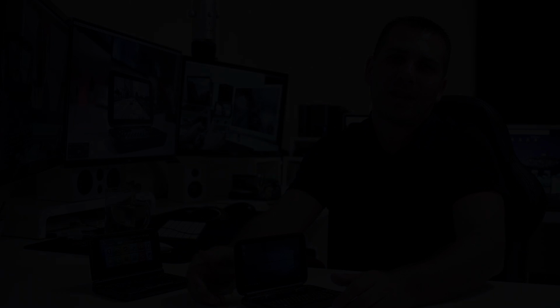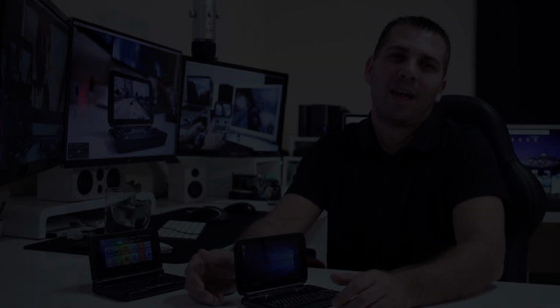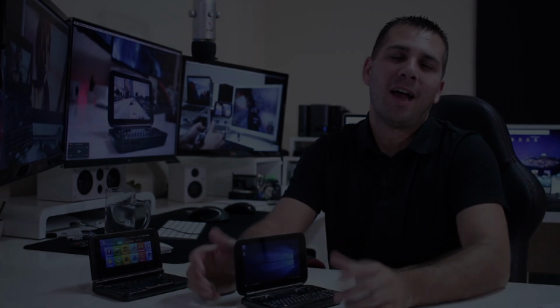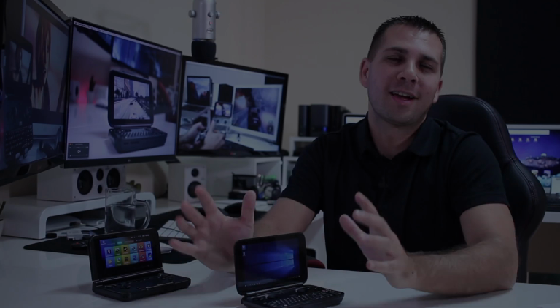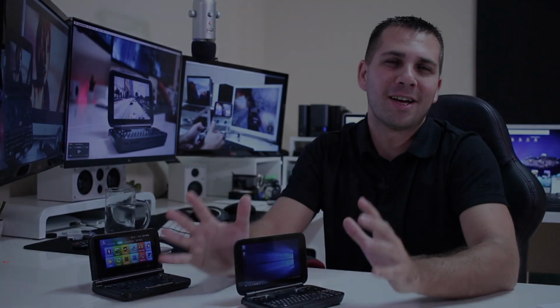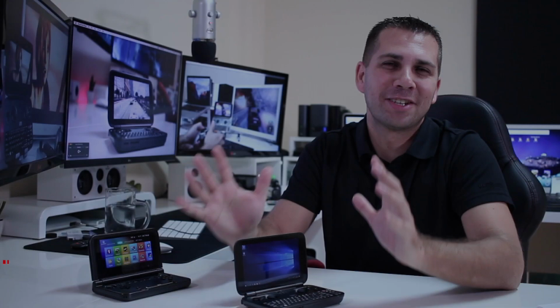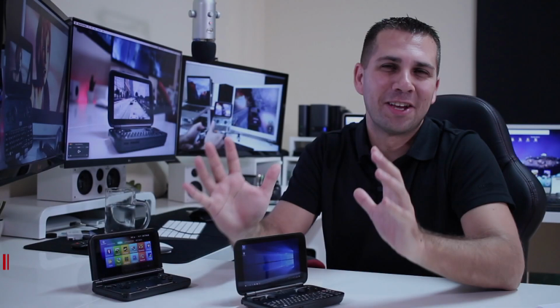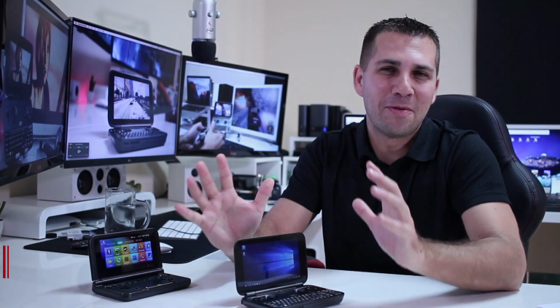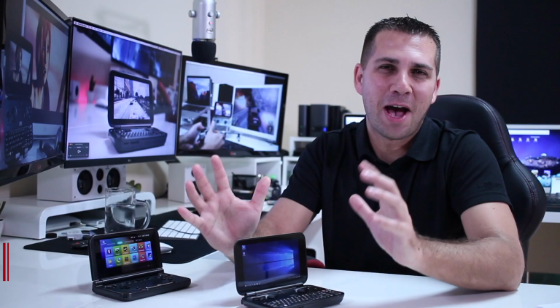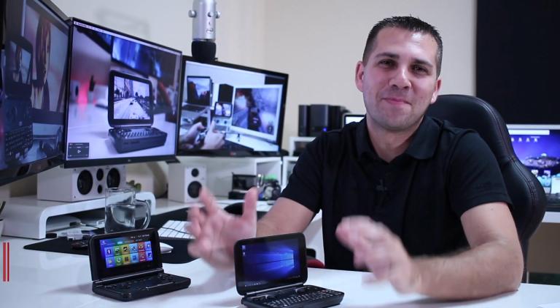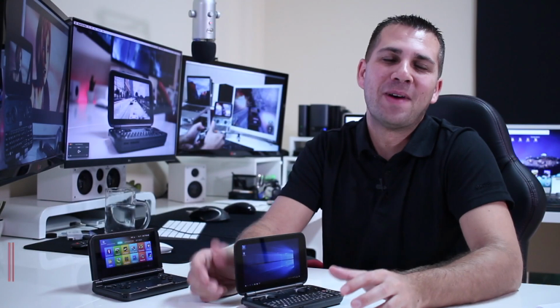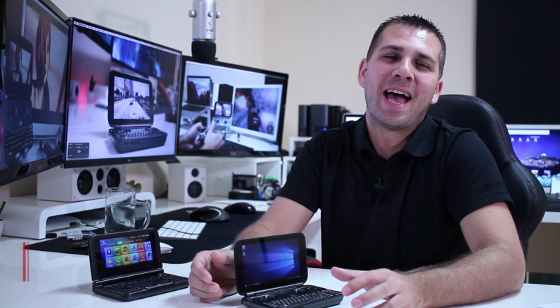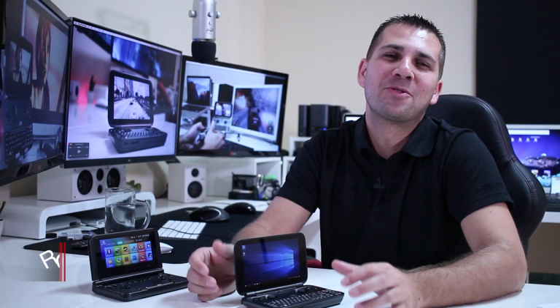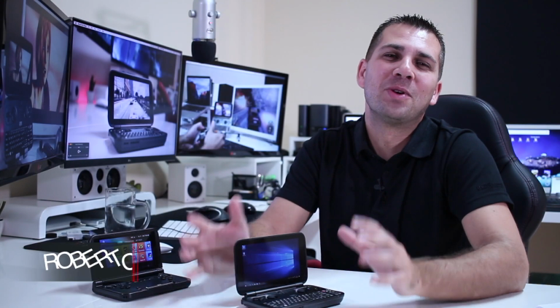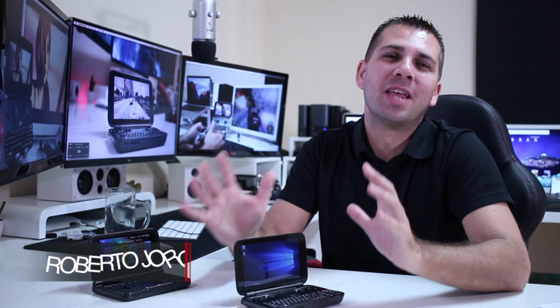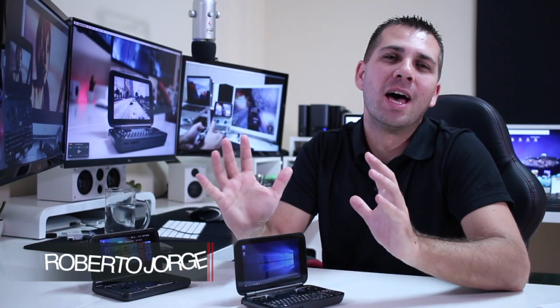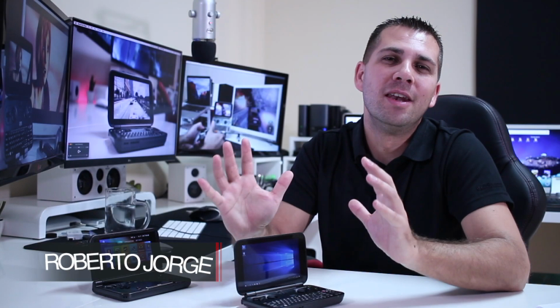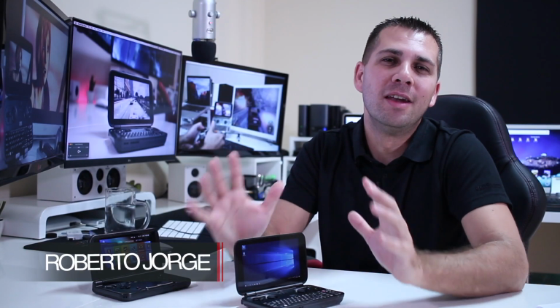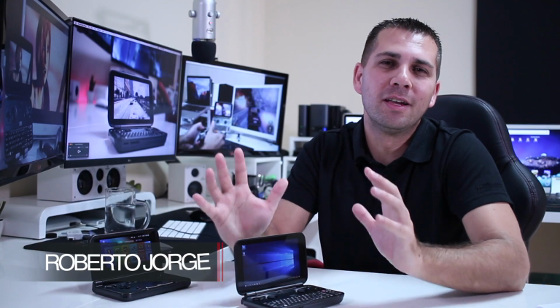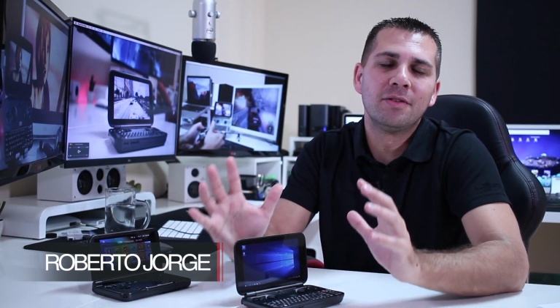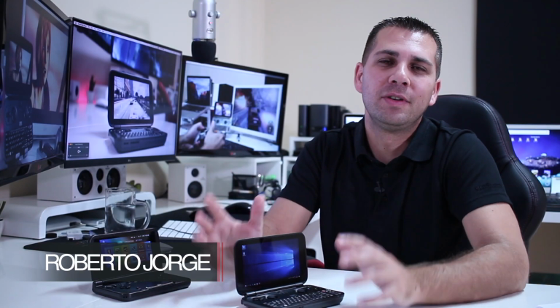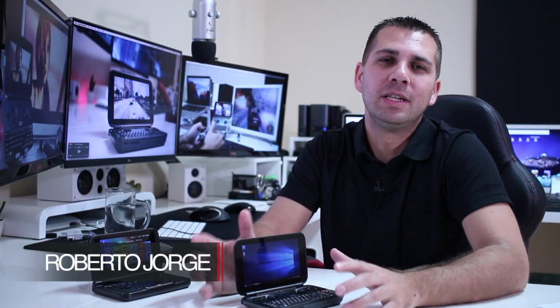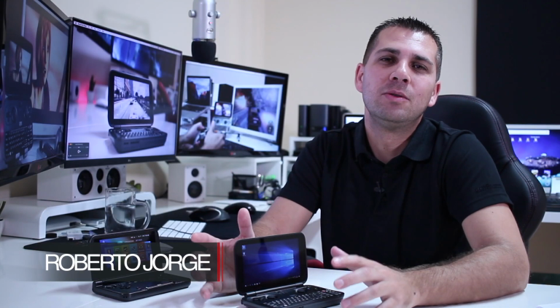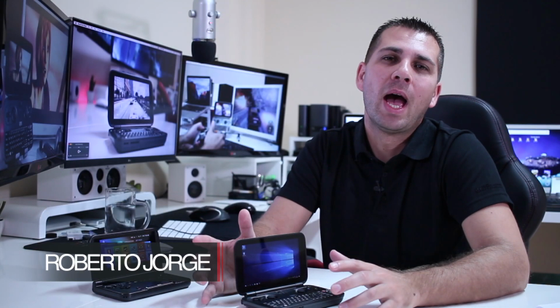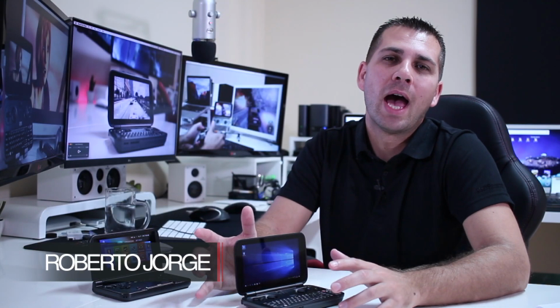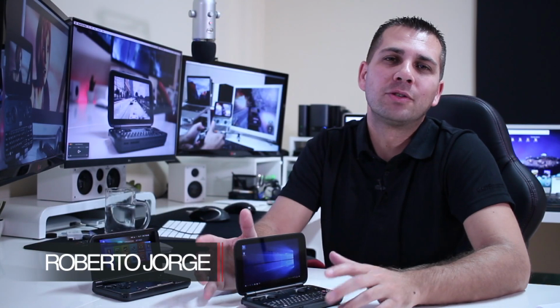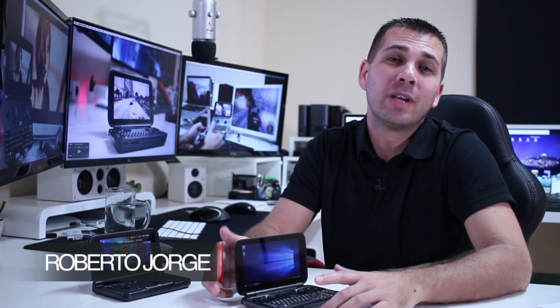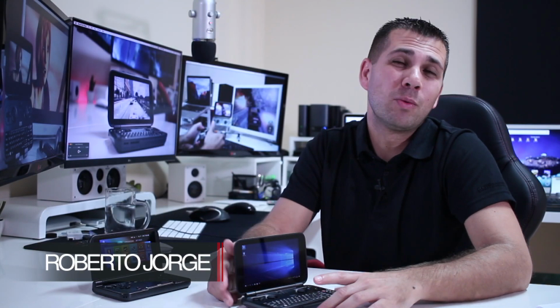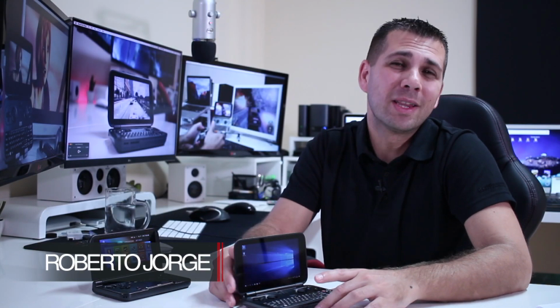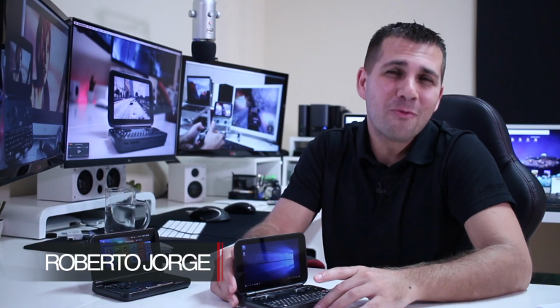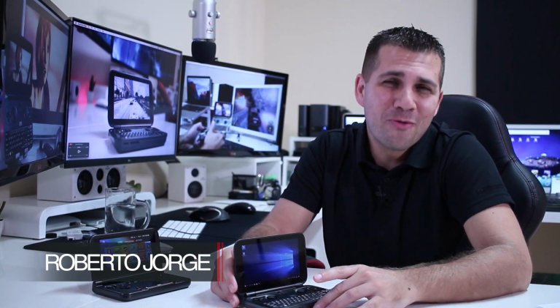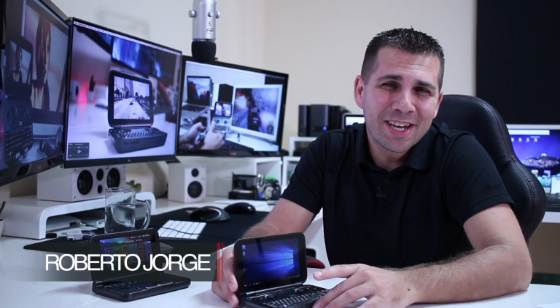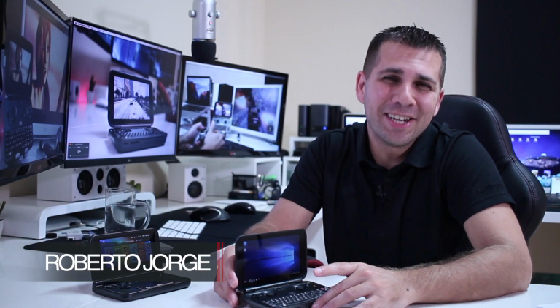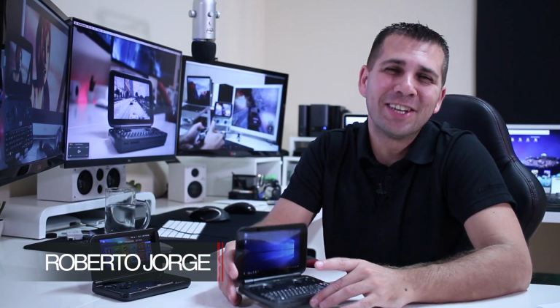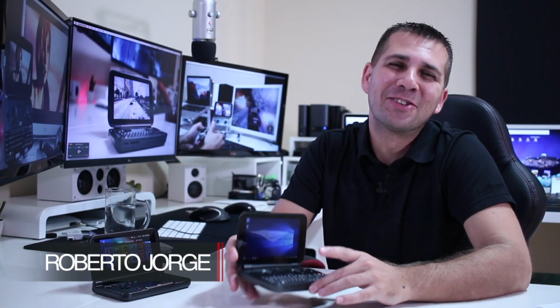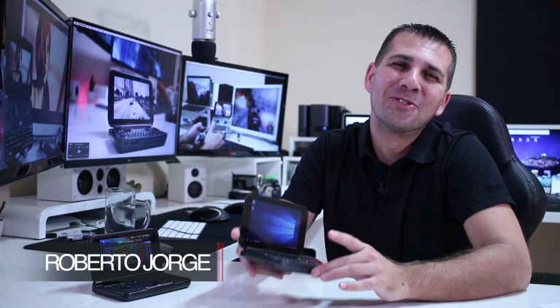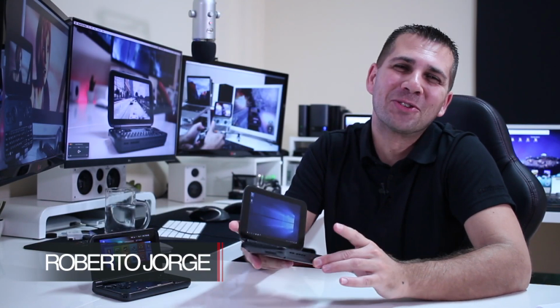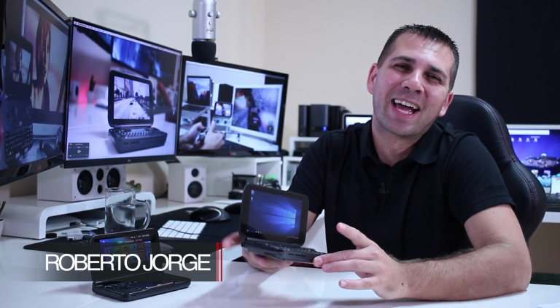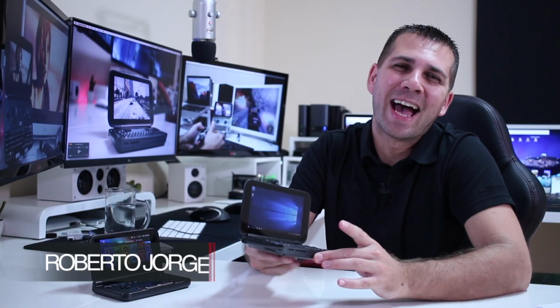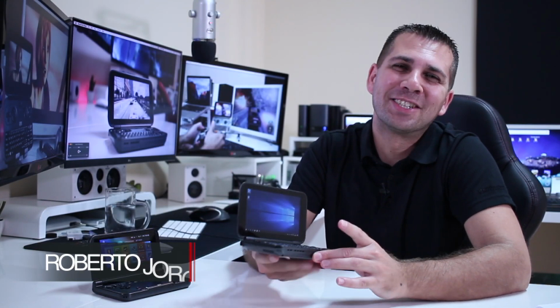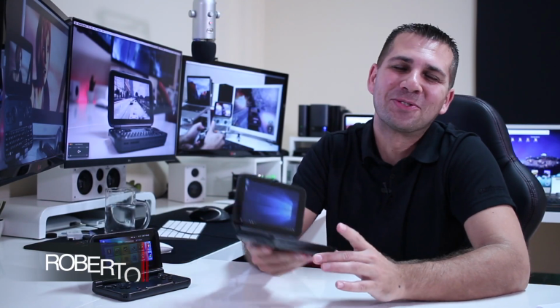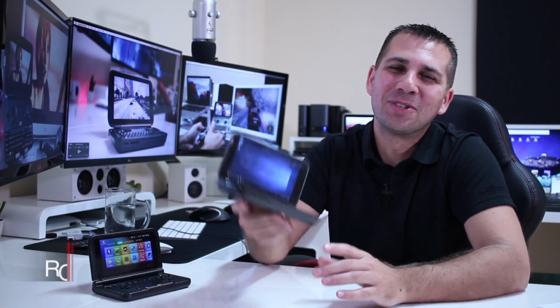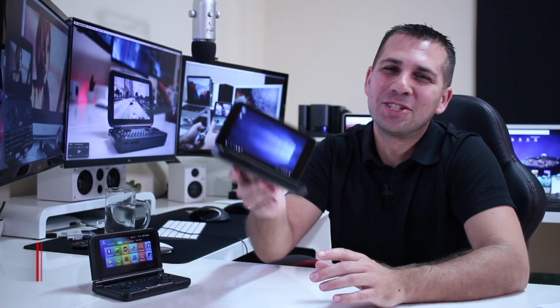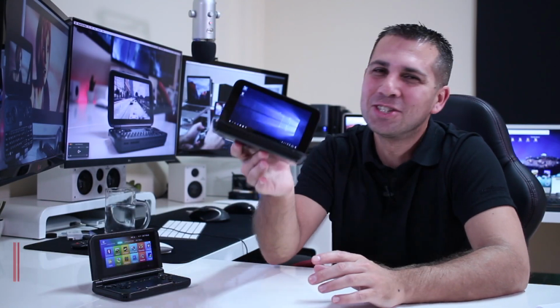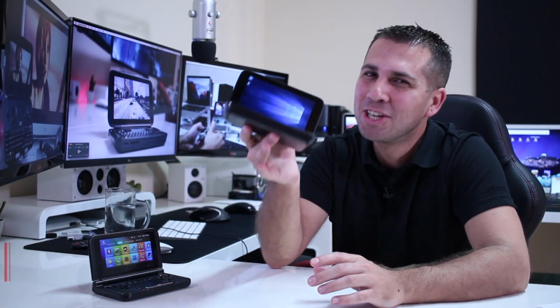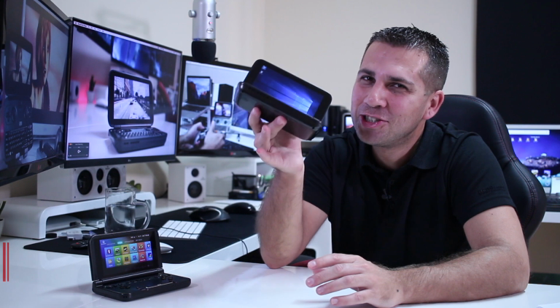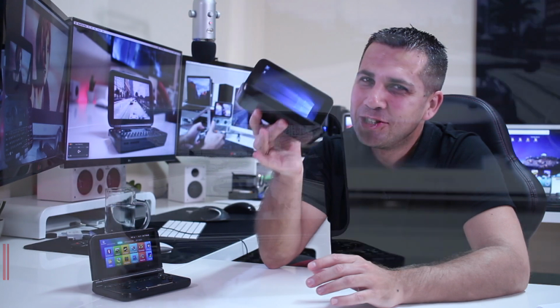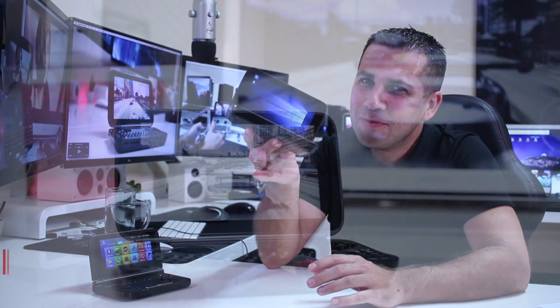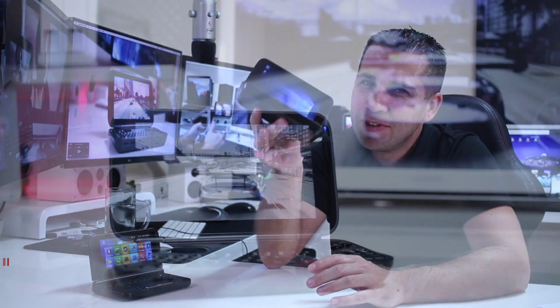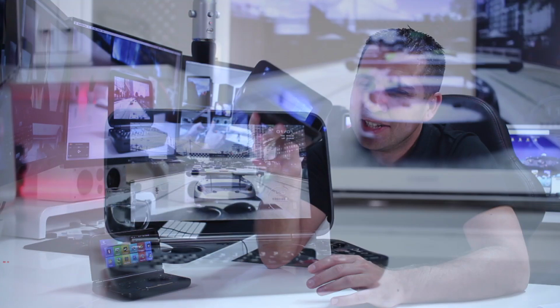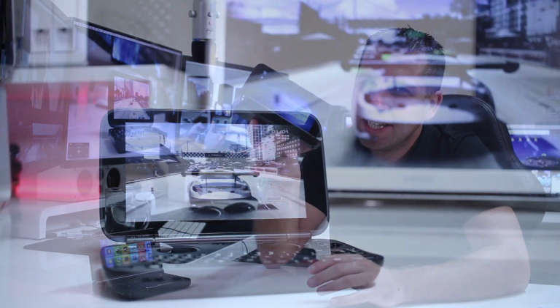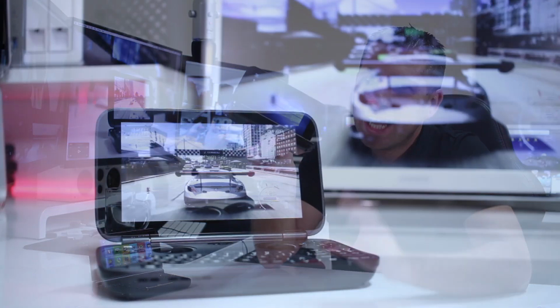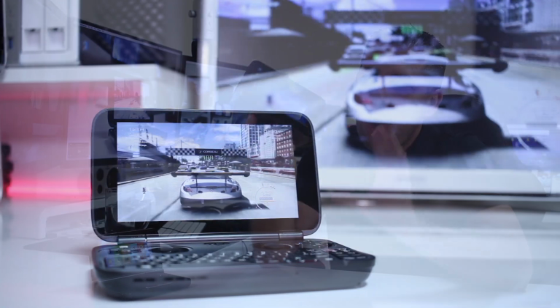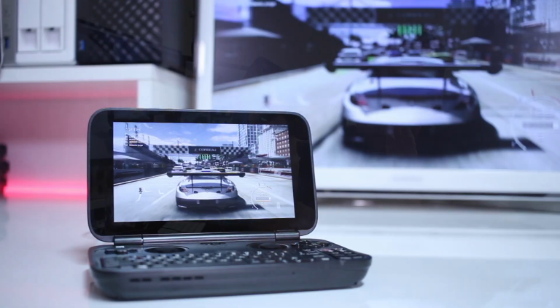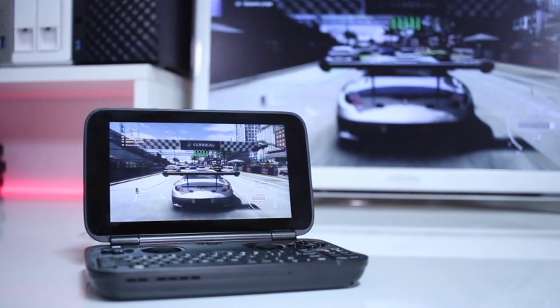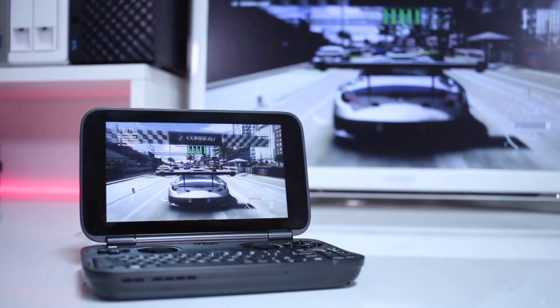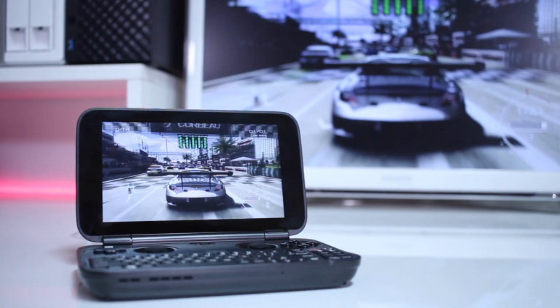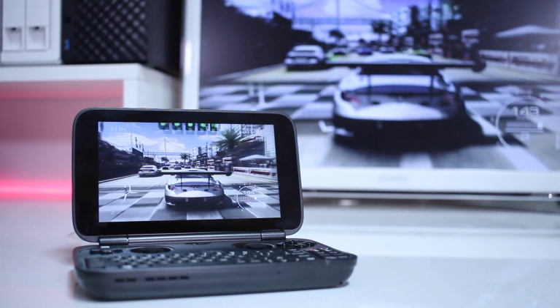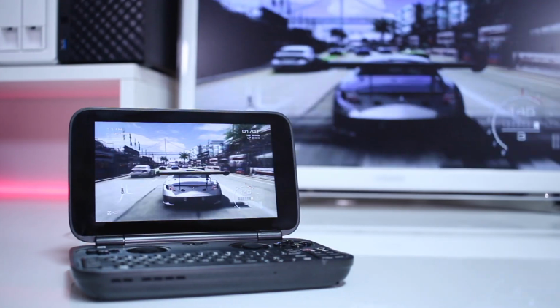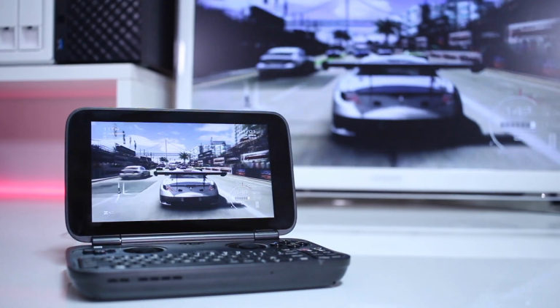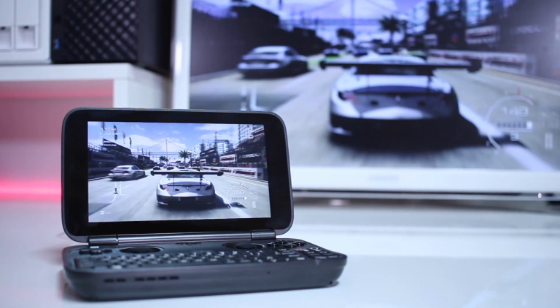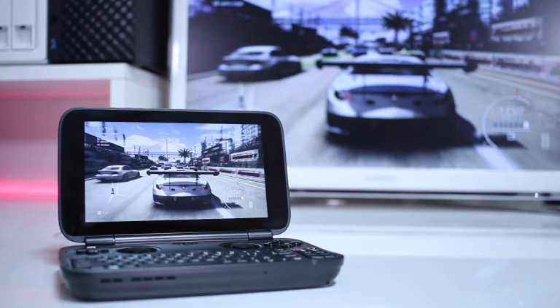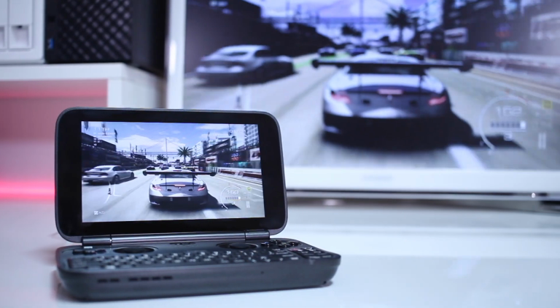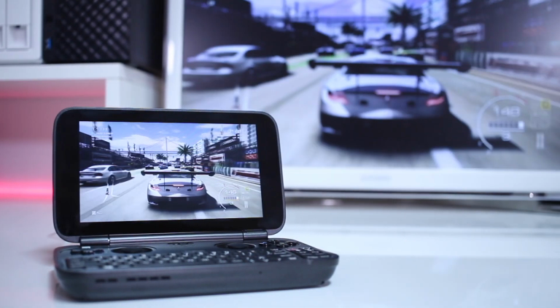Hey guys, and here we are back with another video, and today with a really cool gadget, which is the GPD Windows 10.